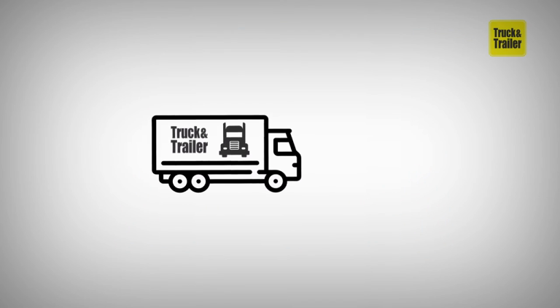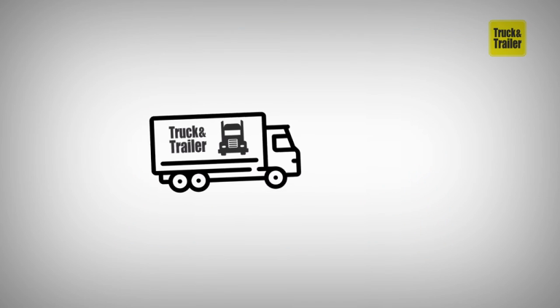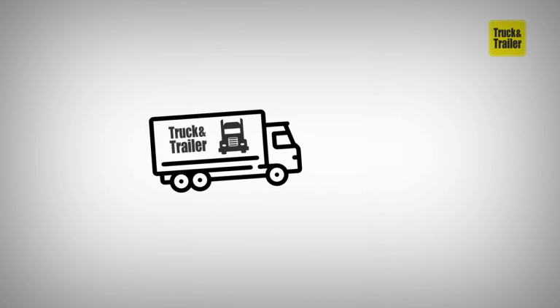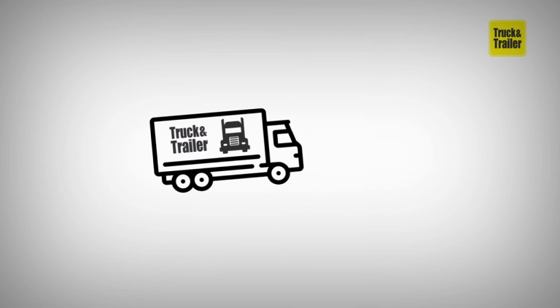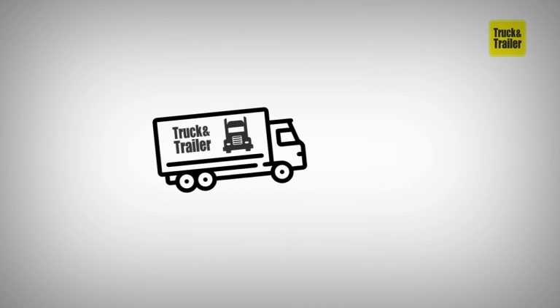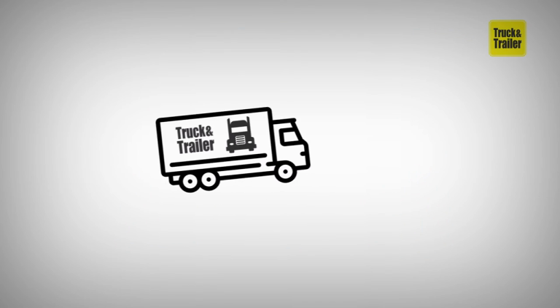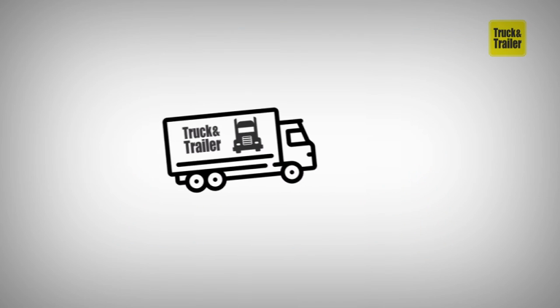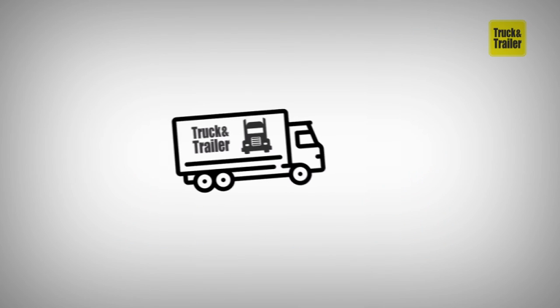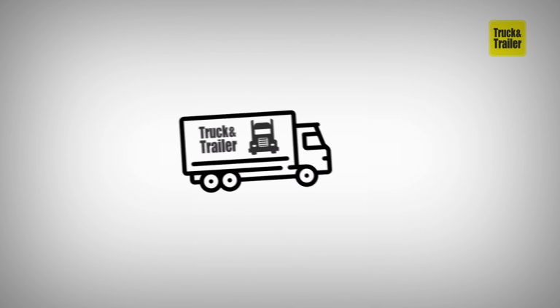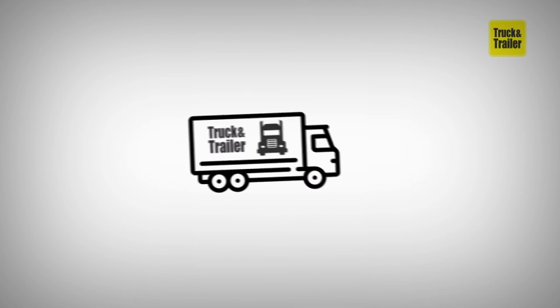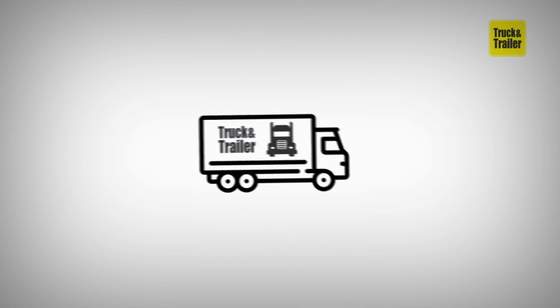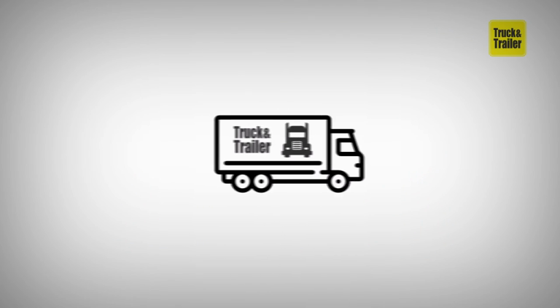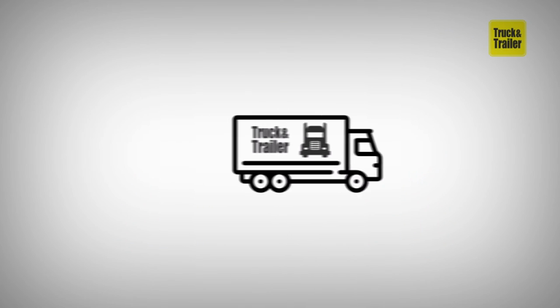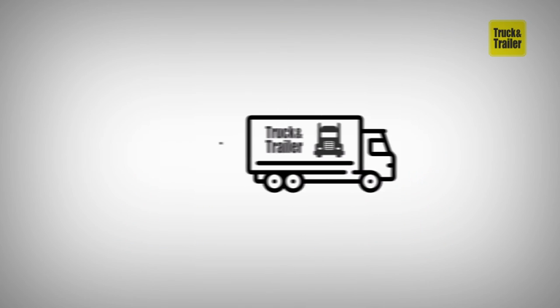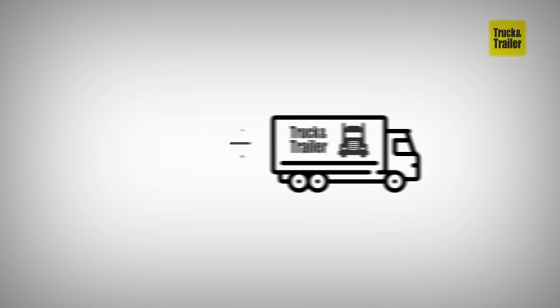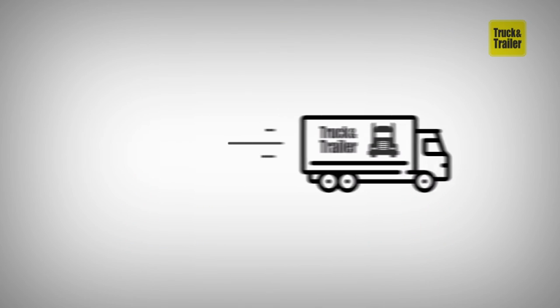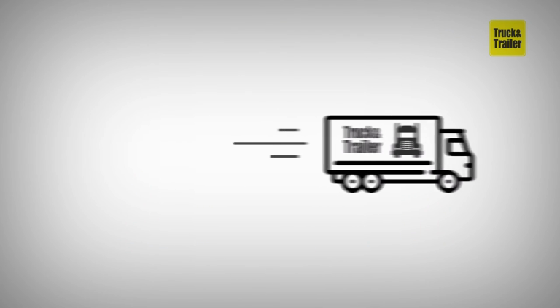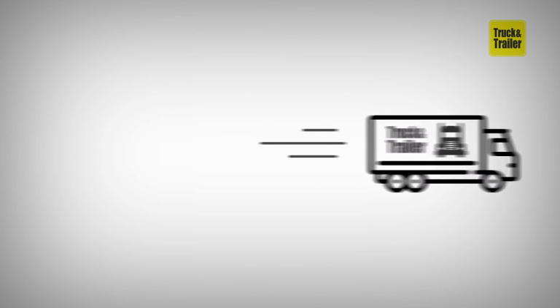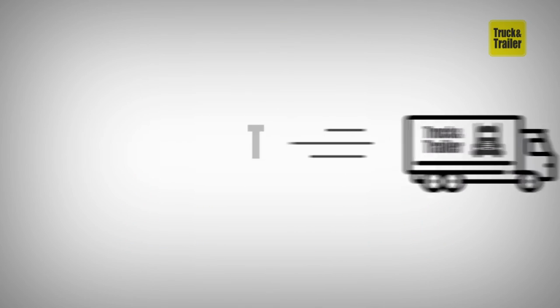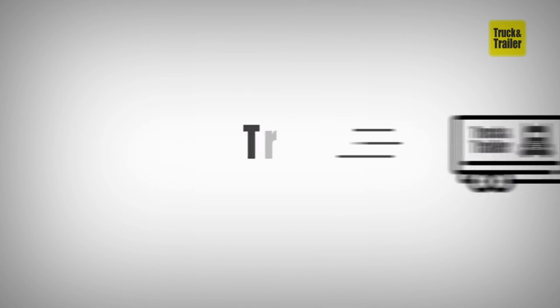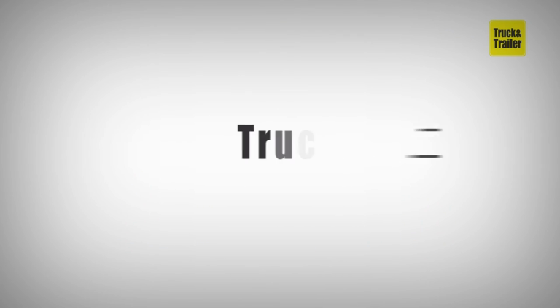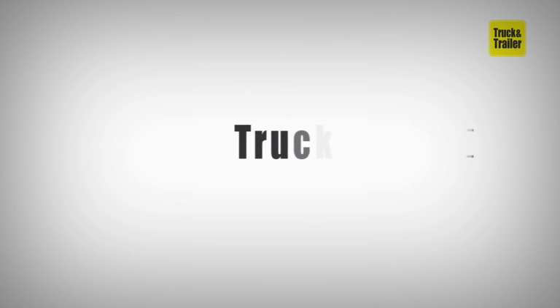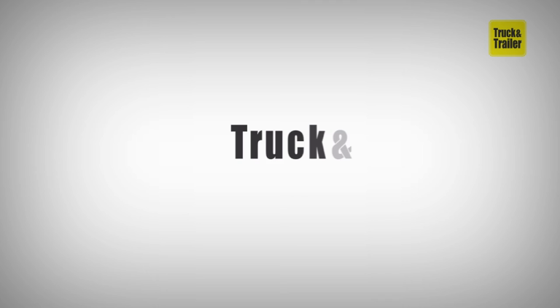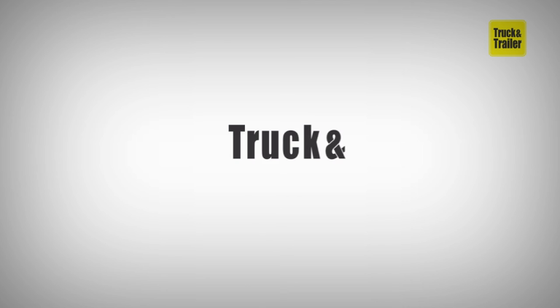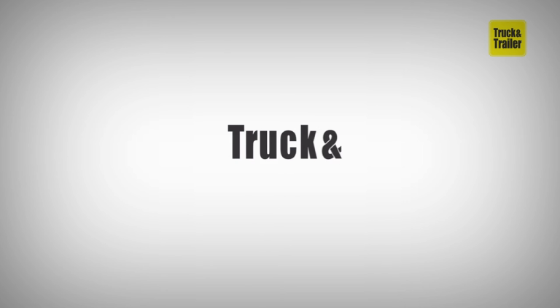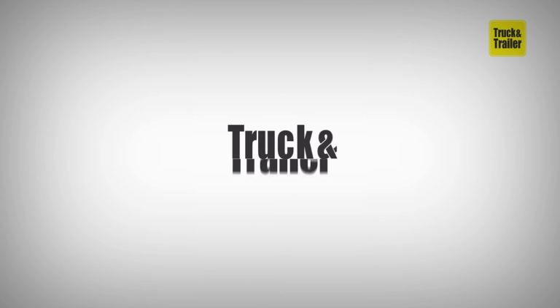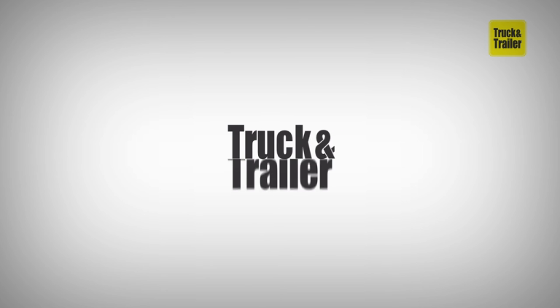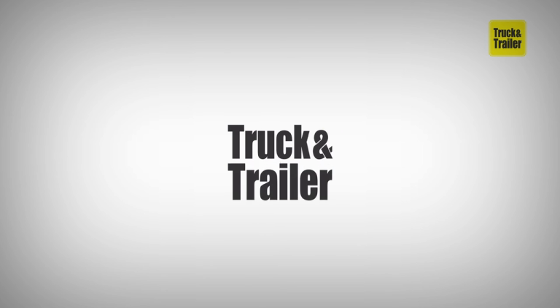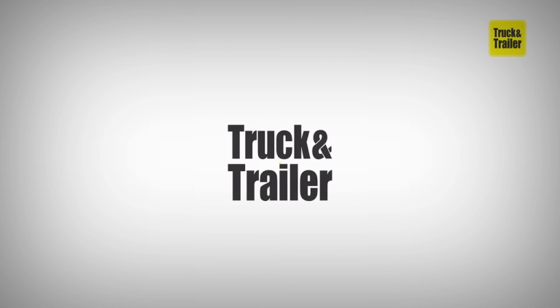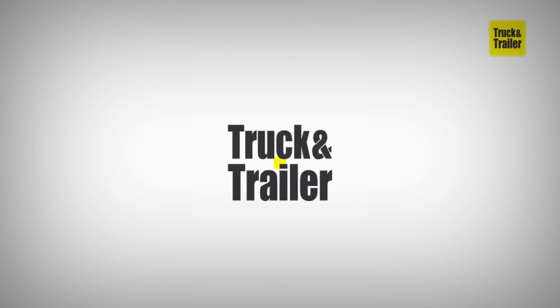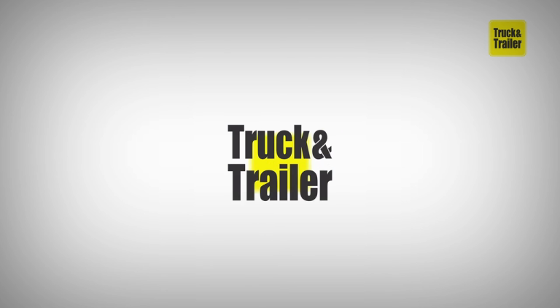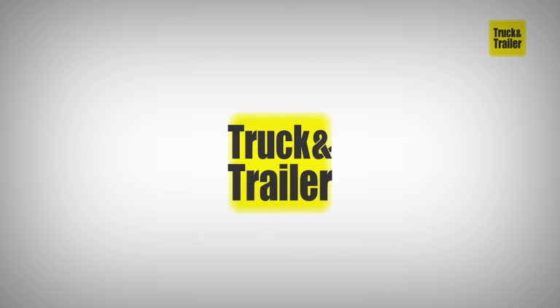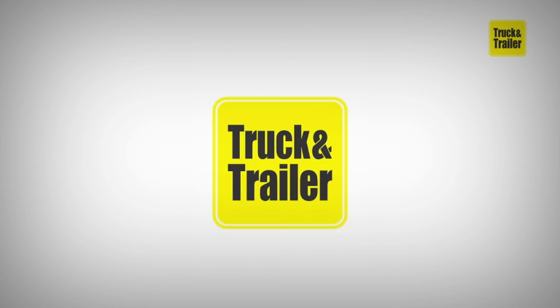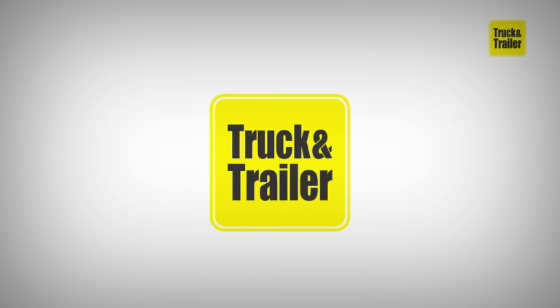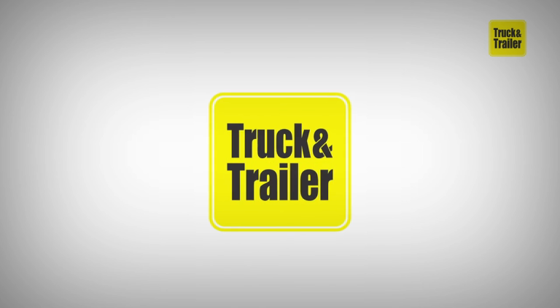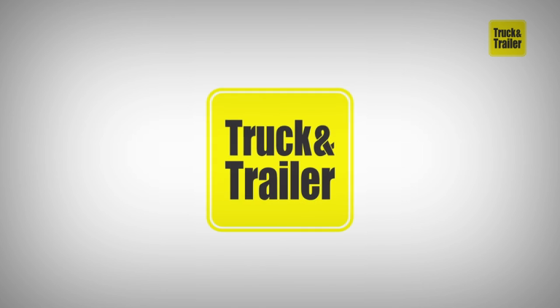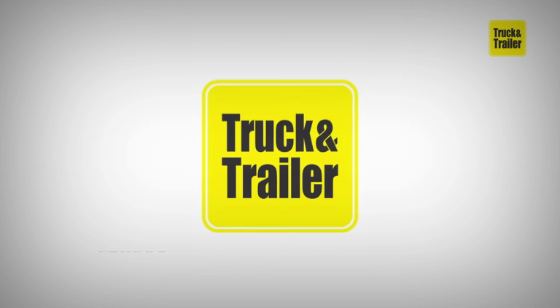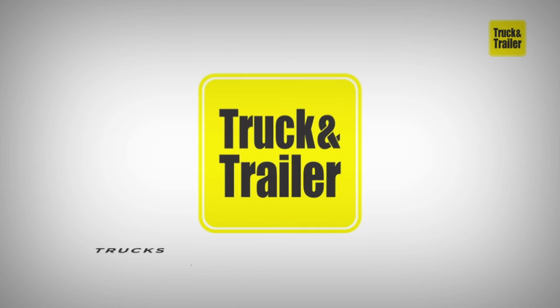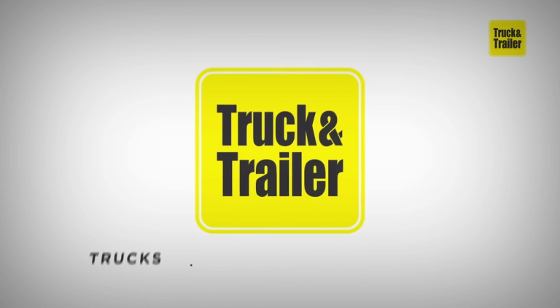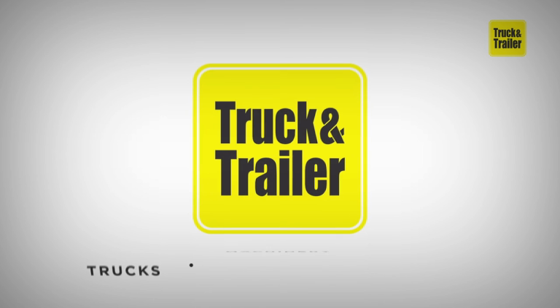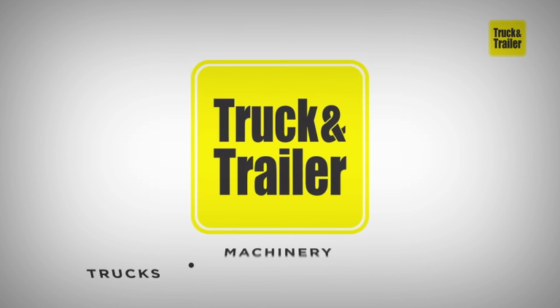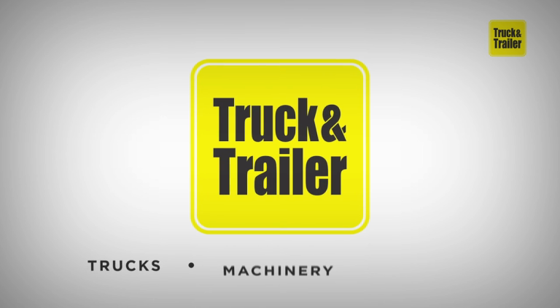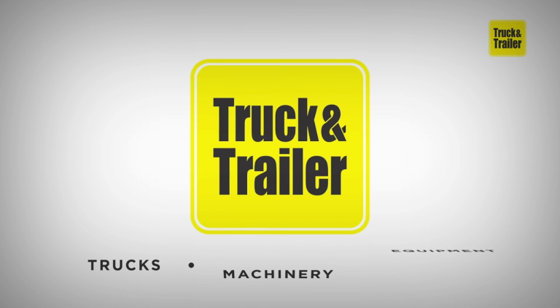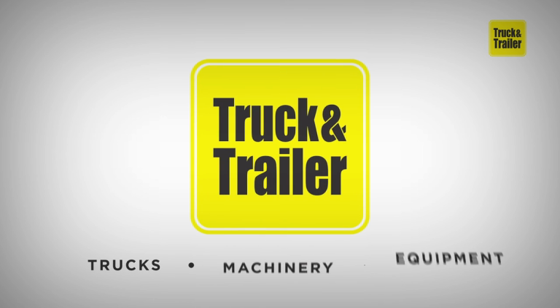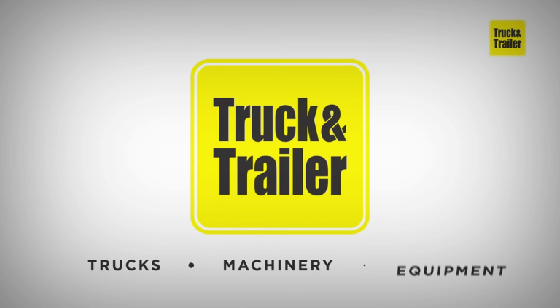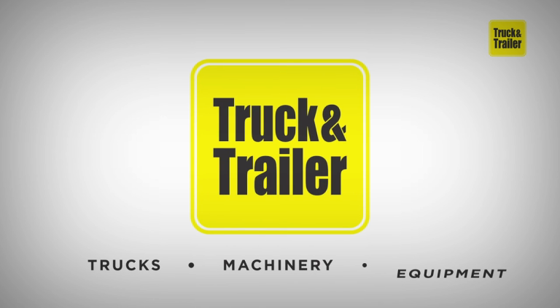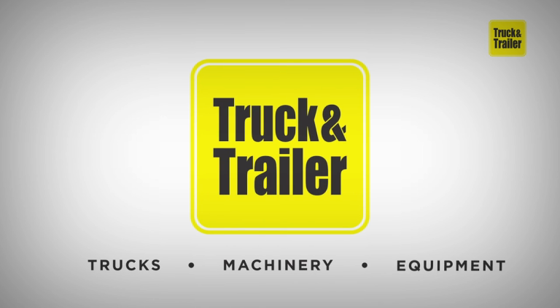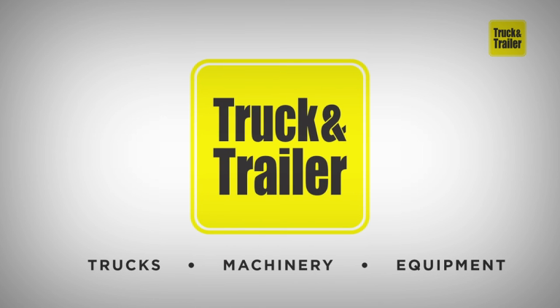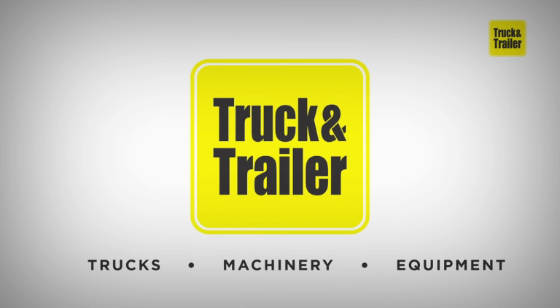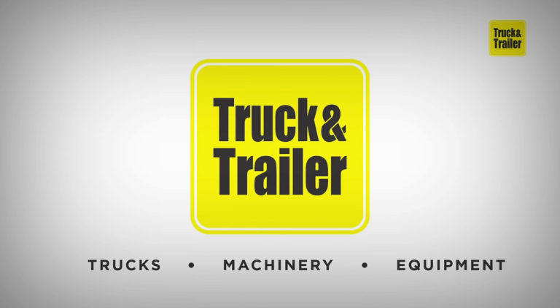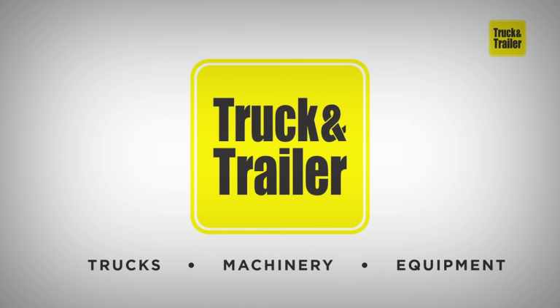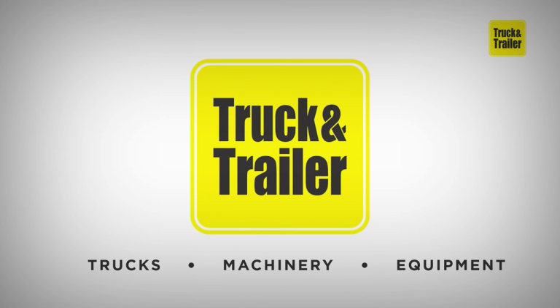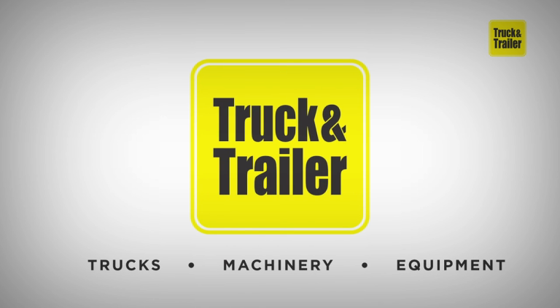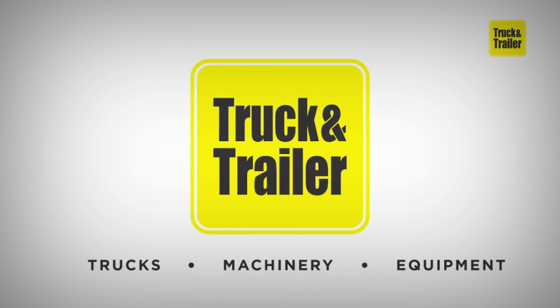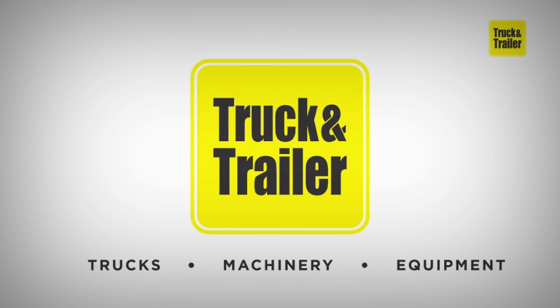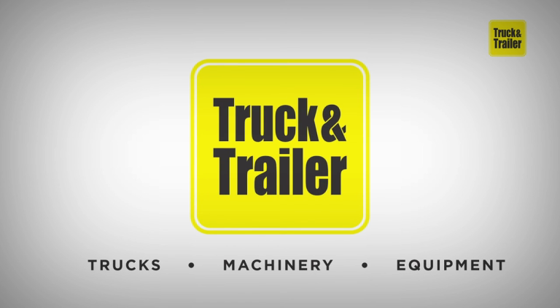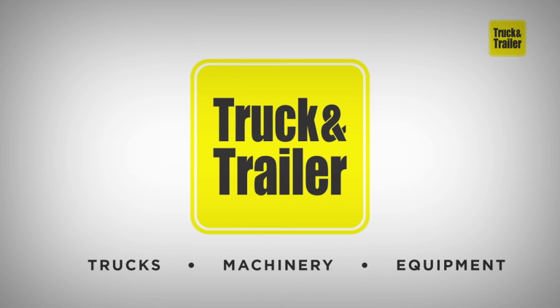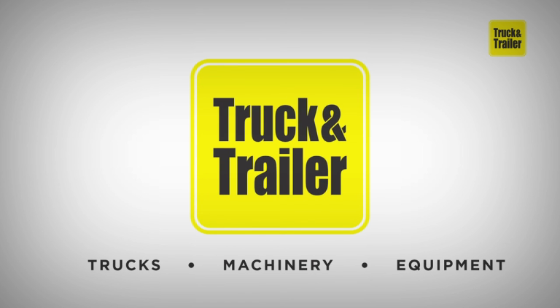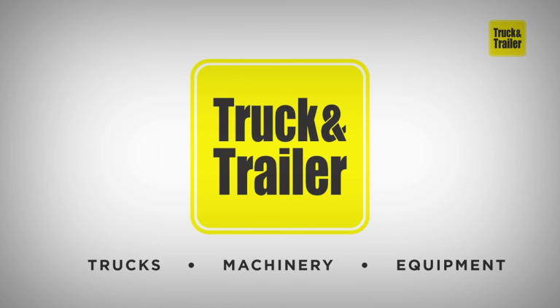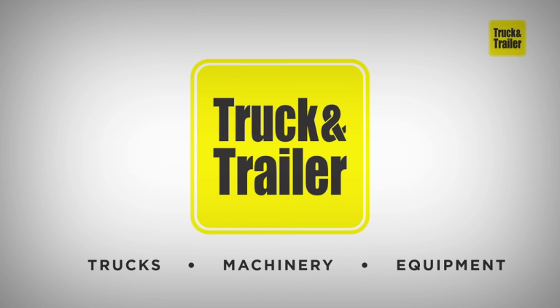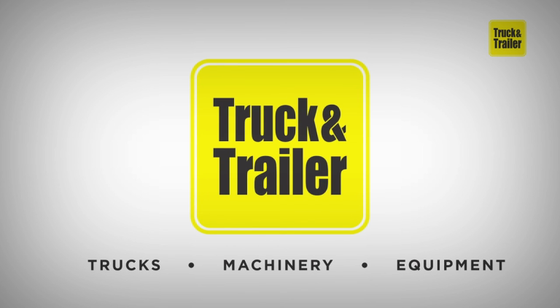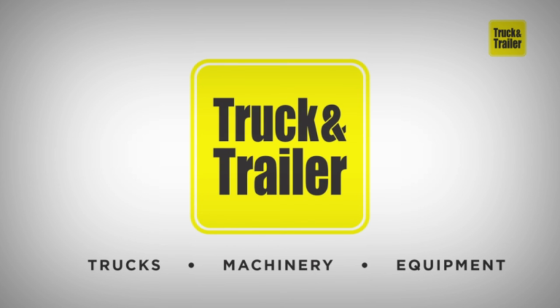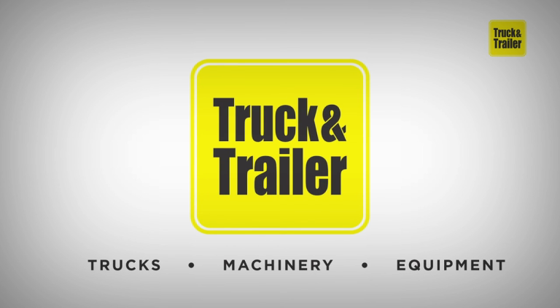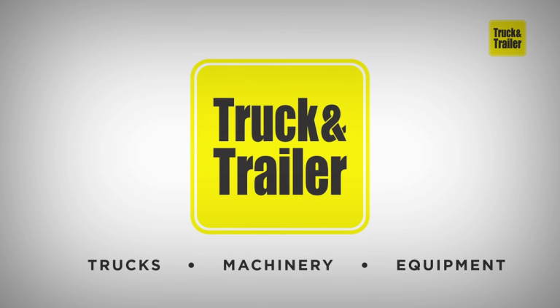Visit Truck and Trailer, the leading commercial marketplace for trucks, machinery and equipment.